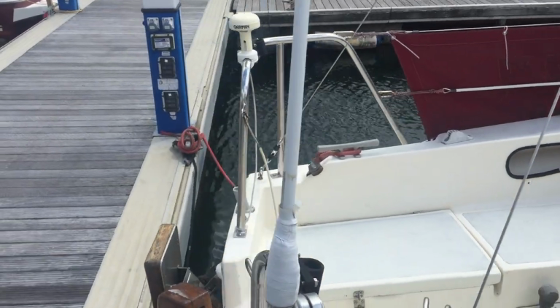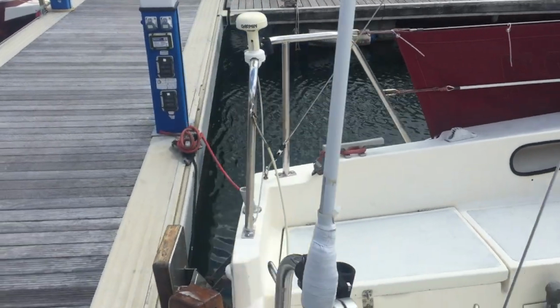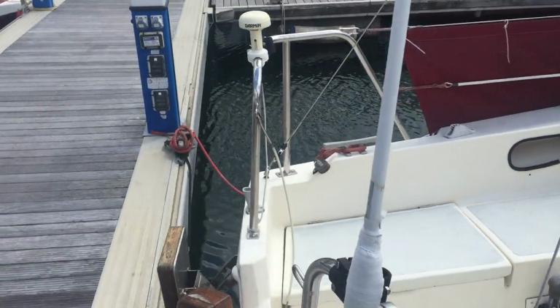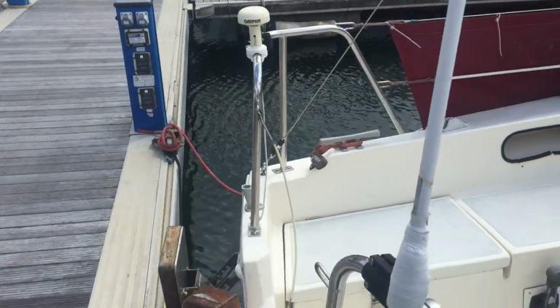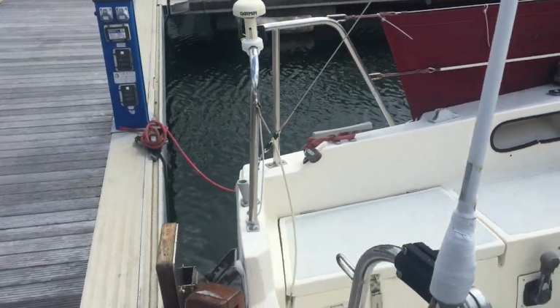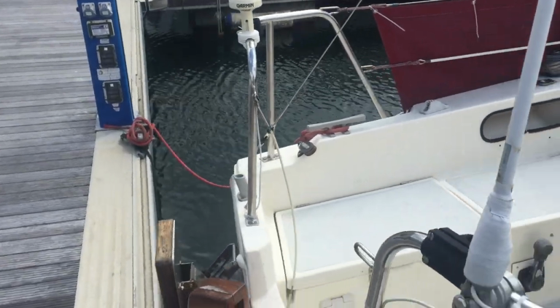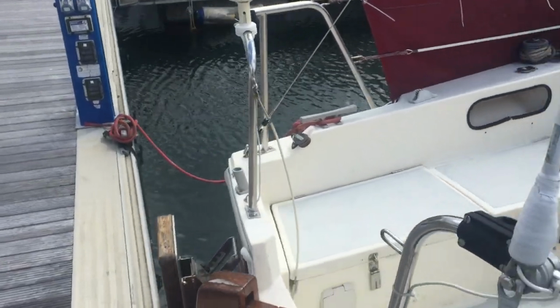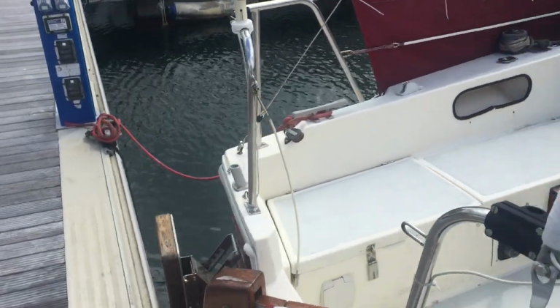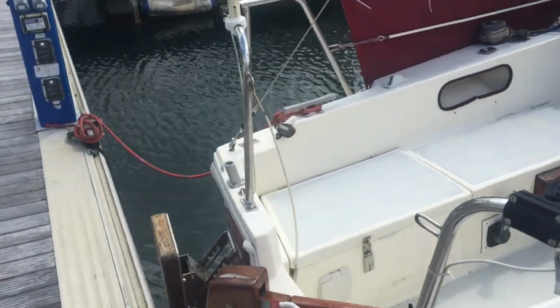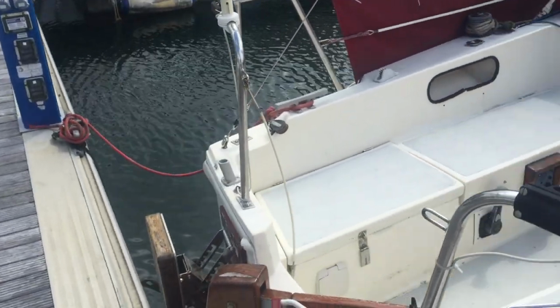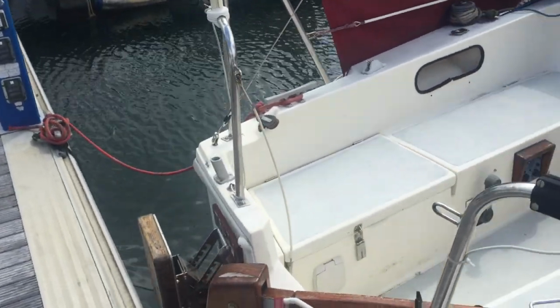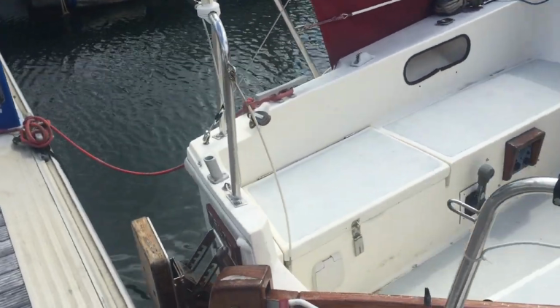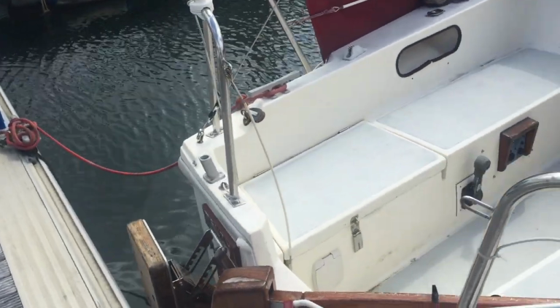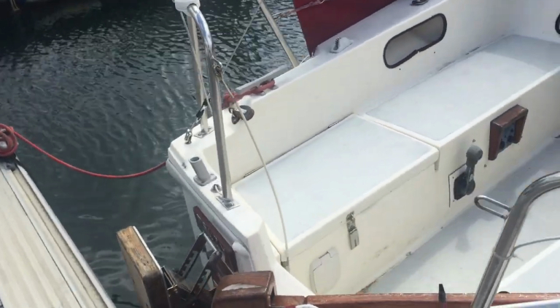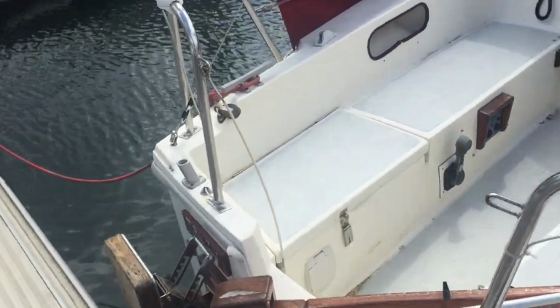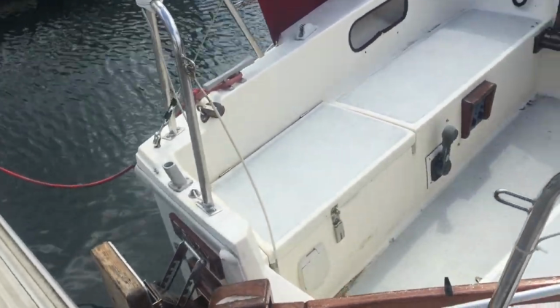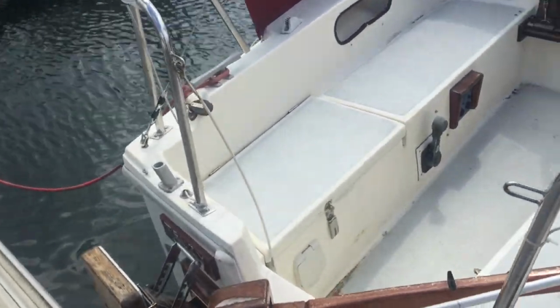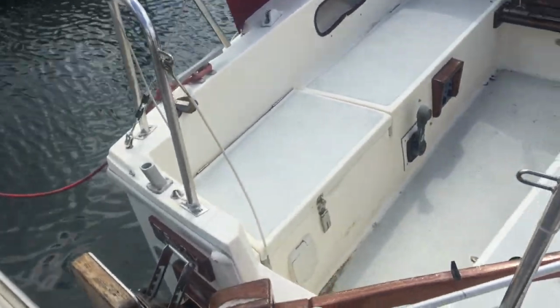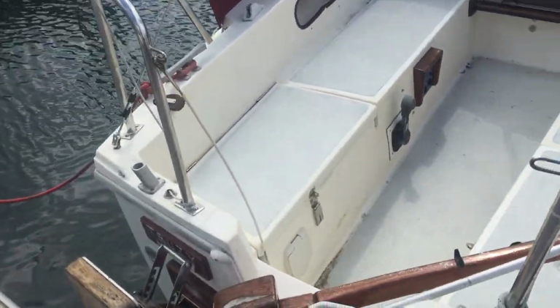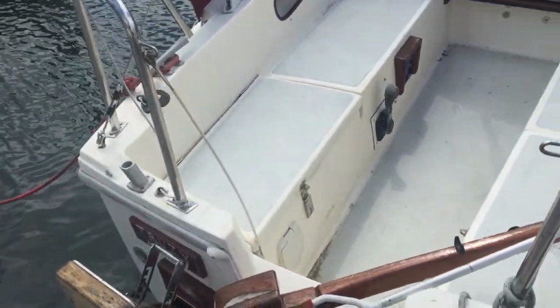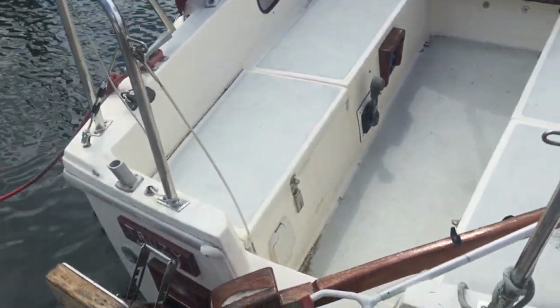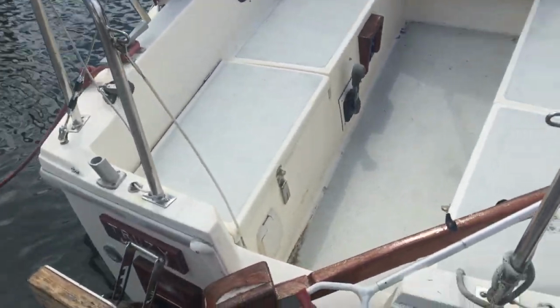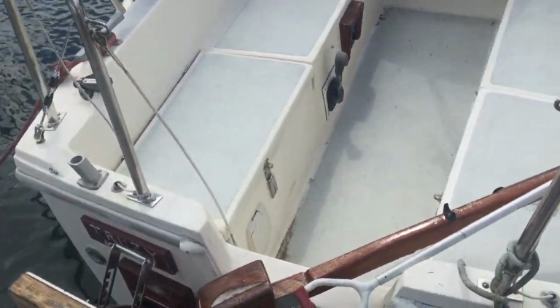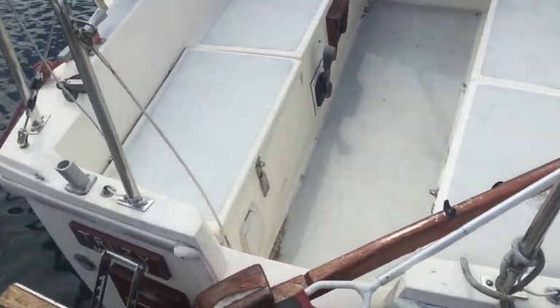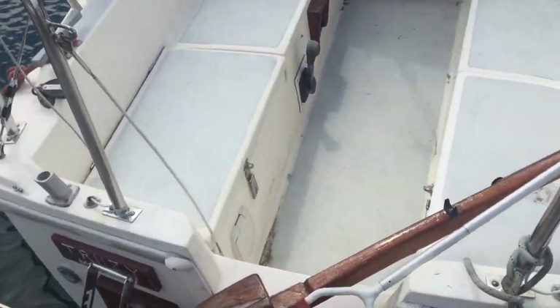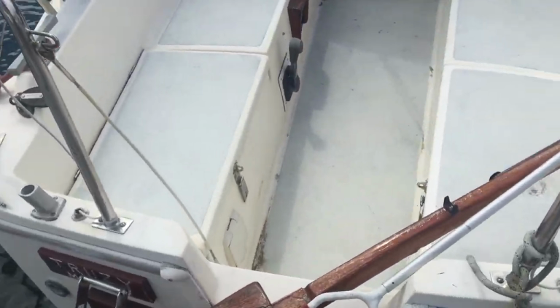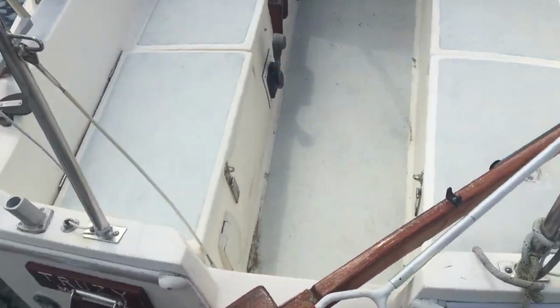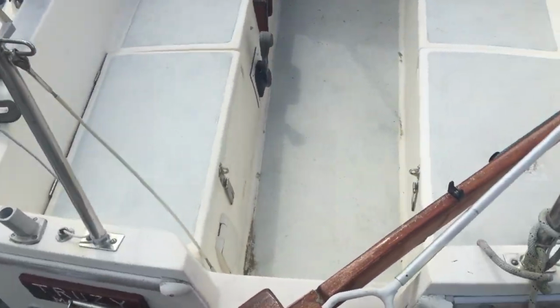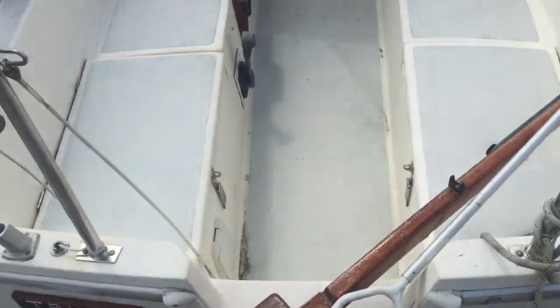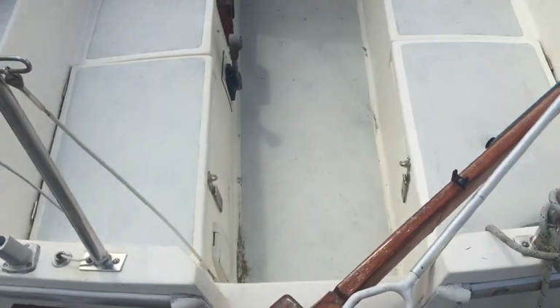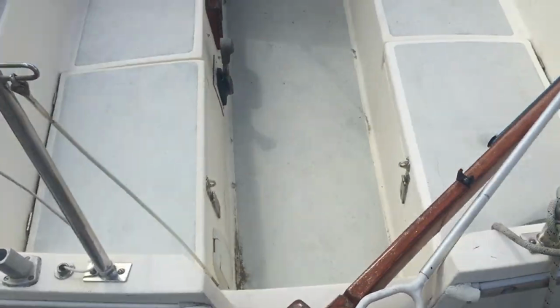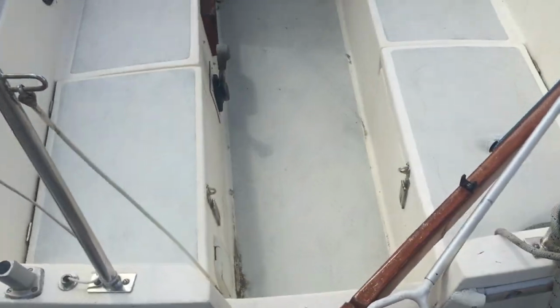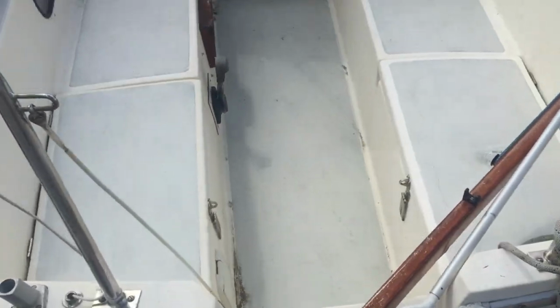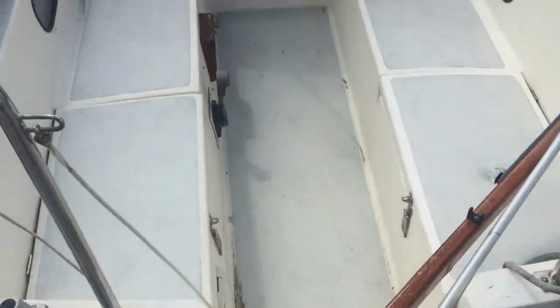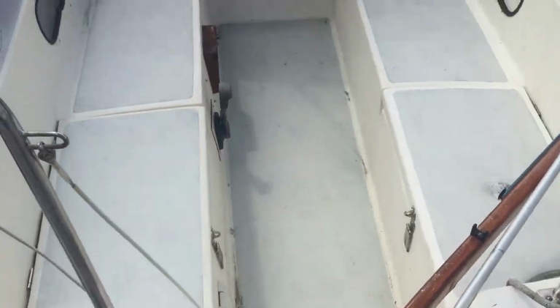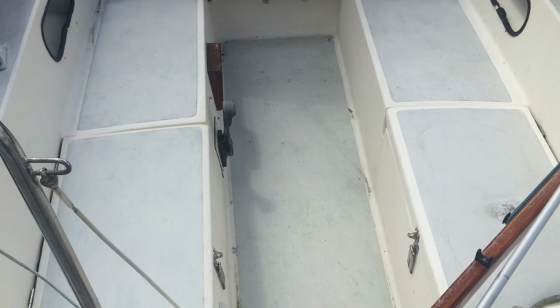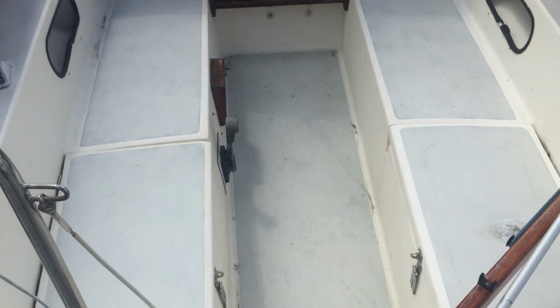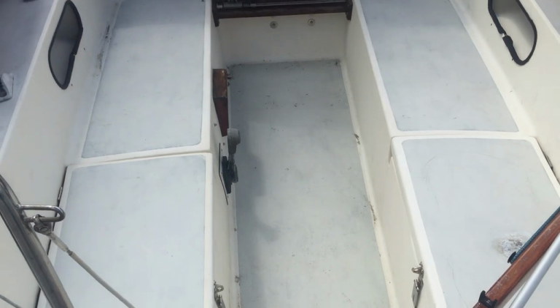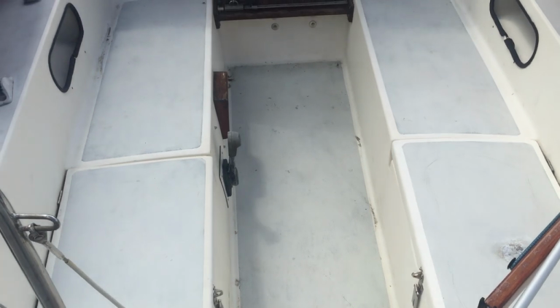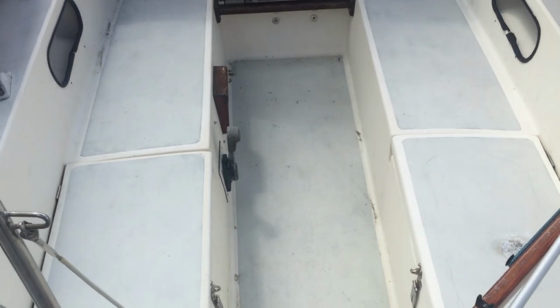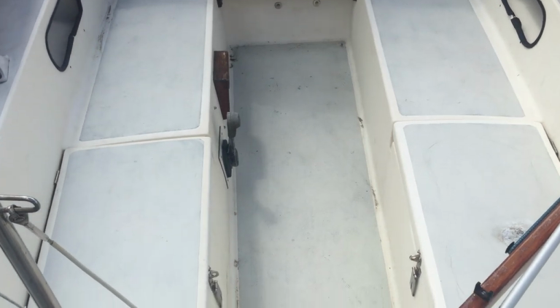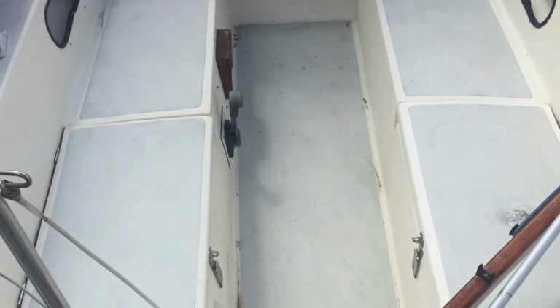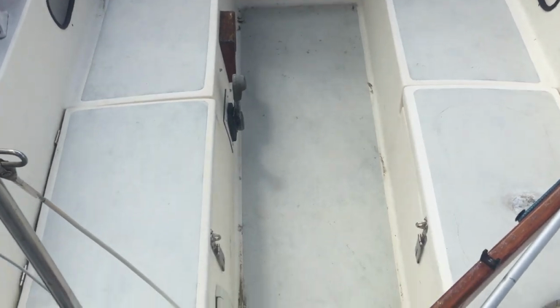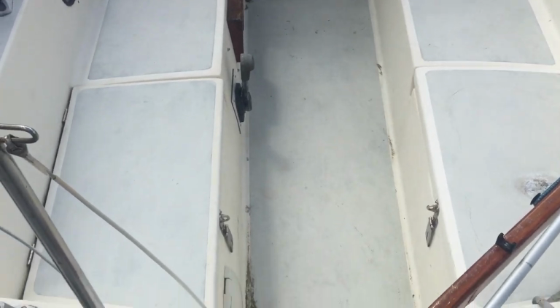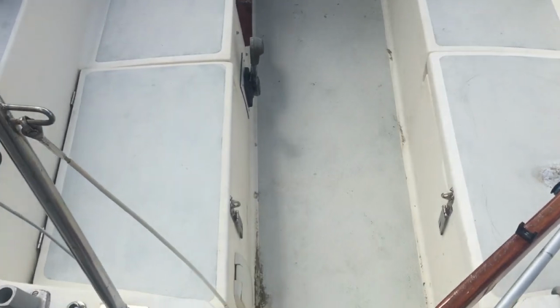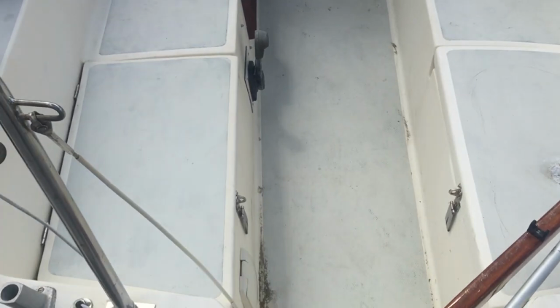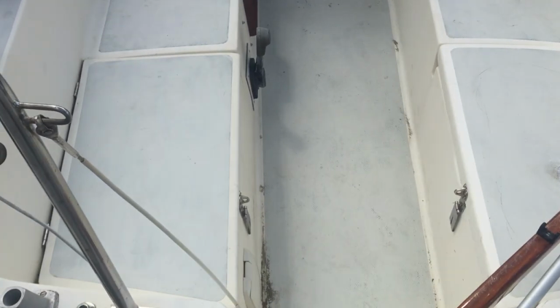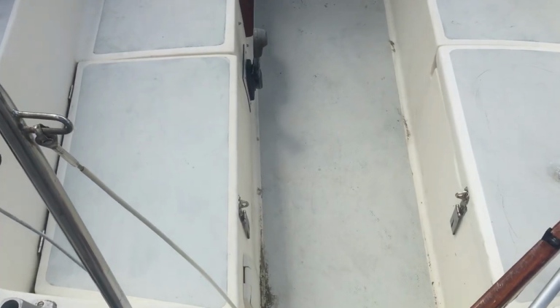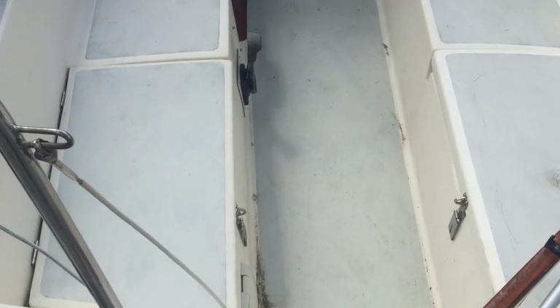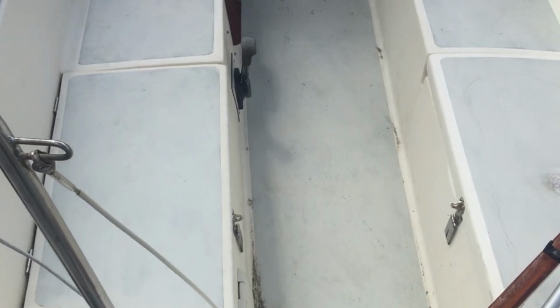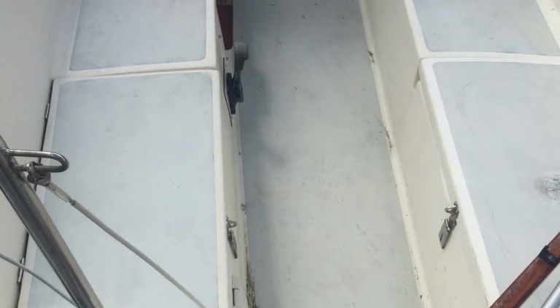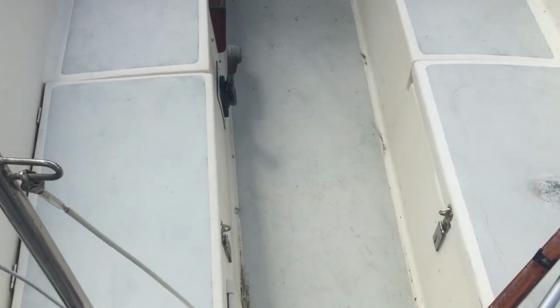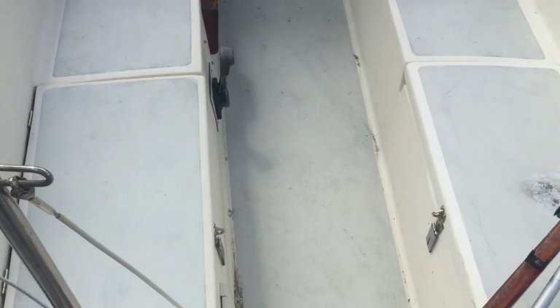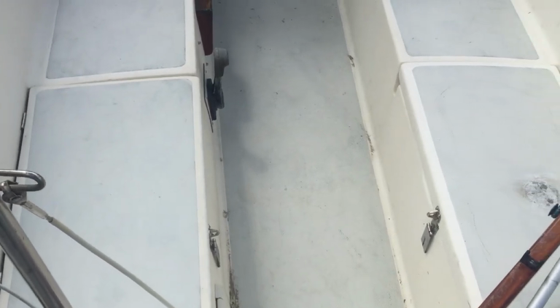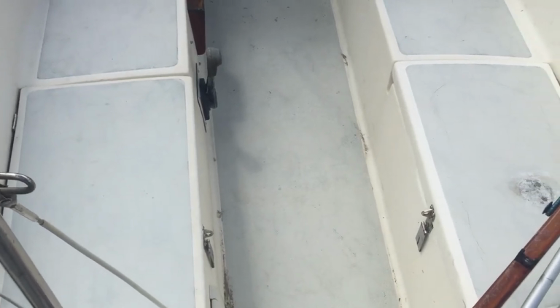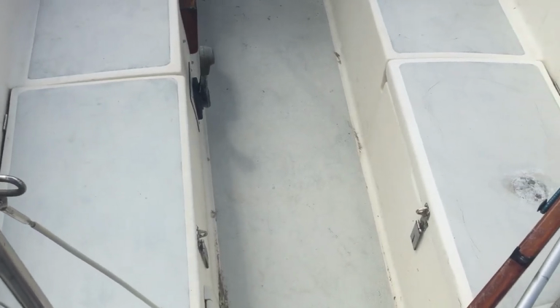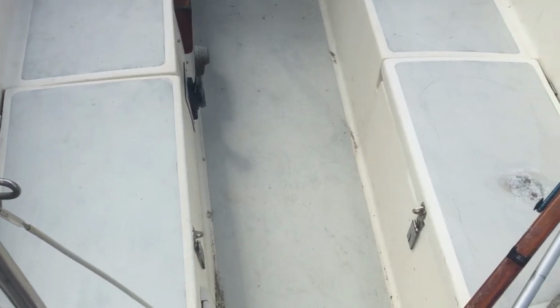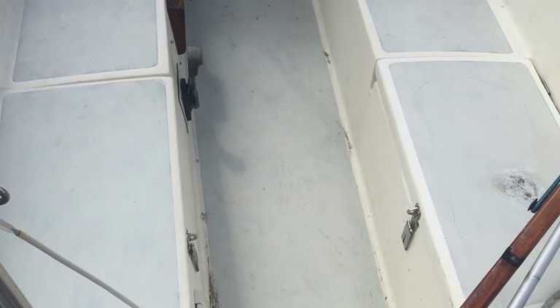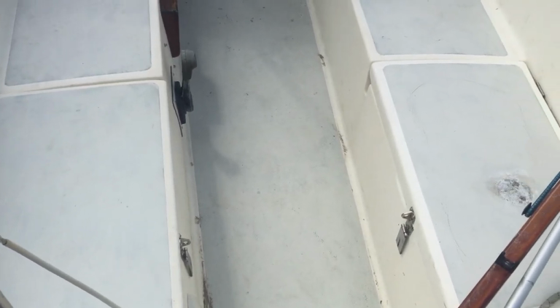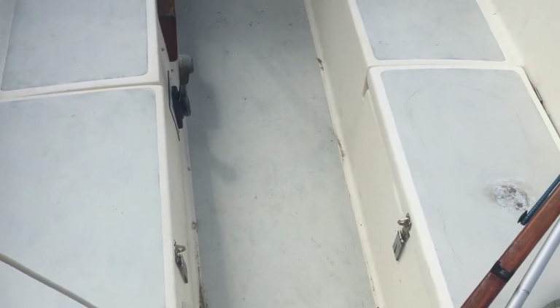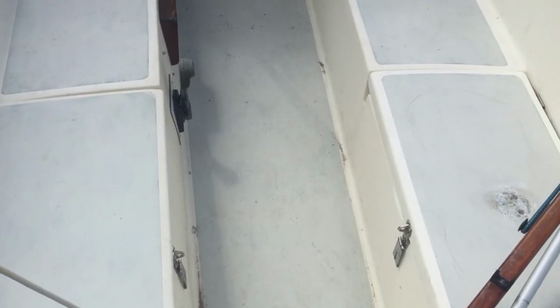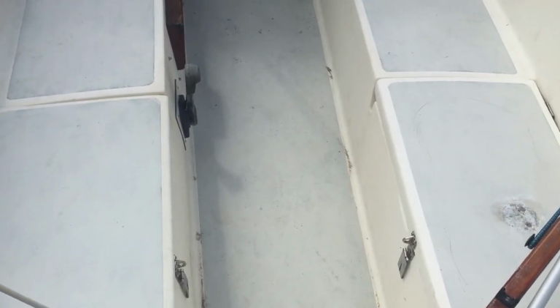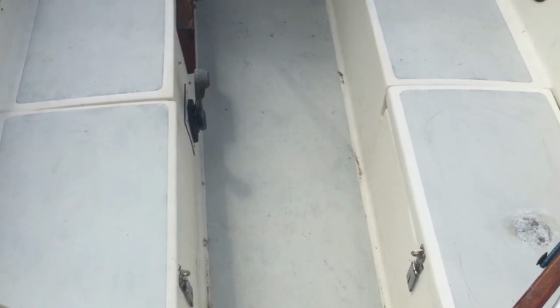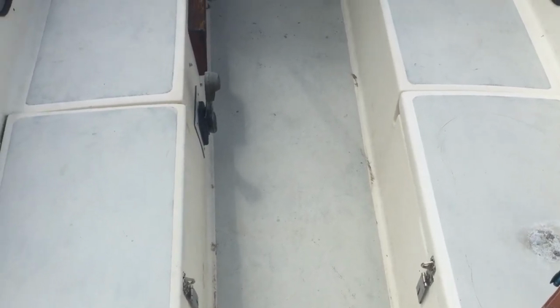Conveniently, entry onto the boat is from the transom.